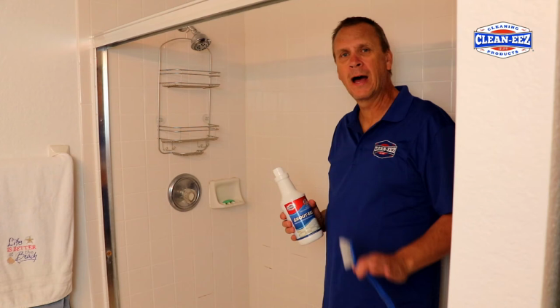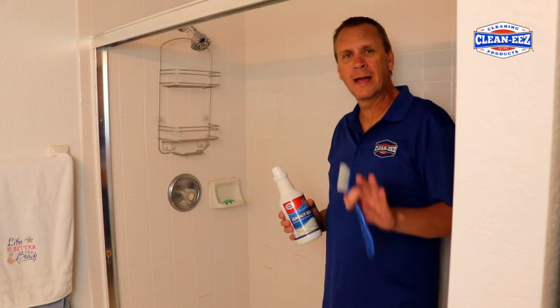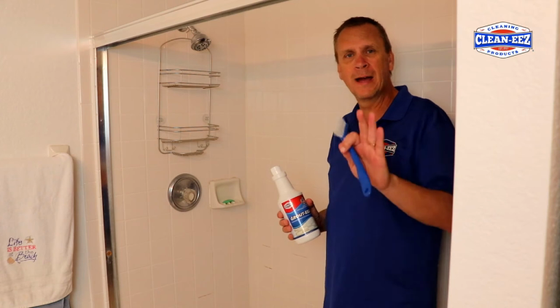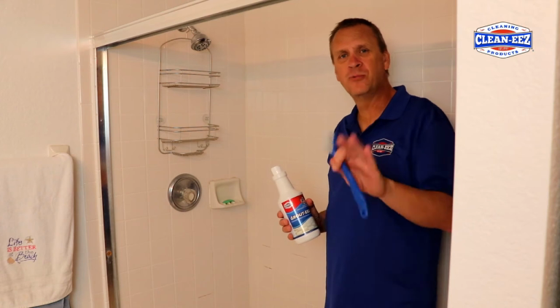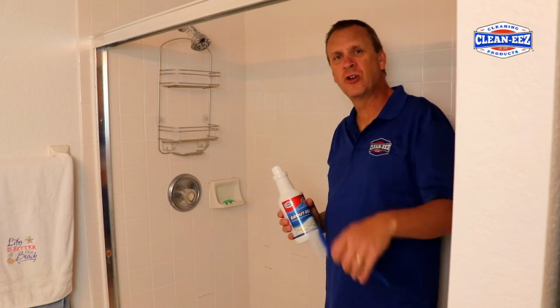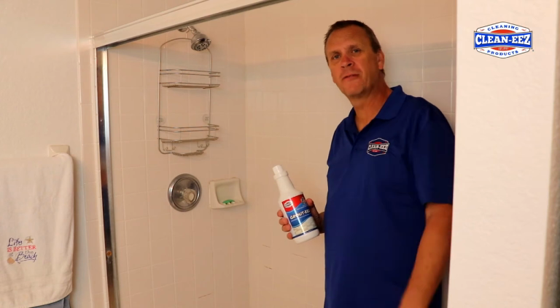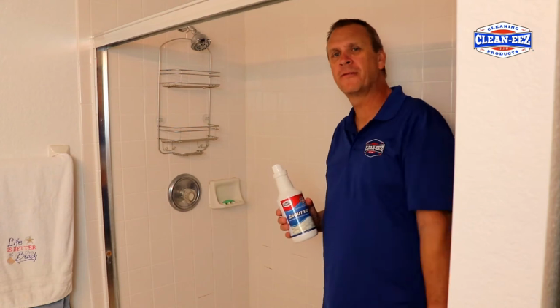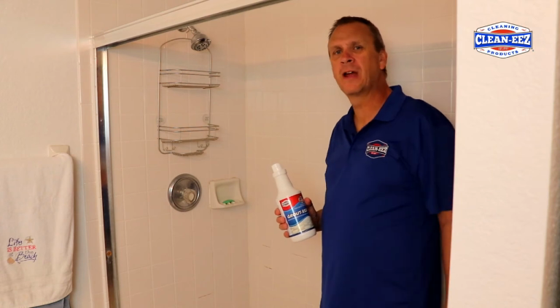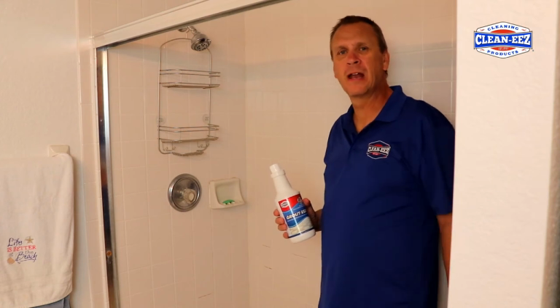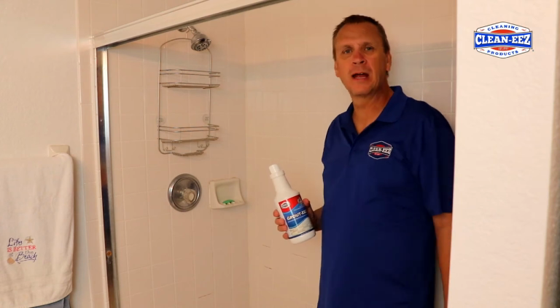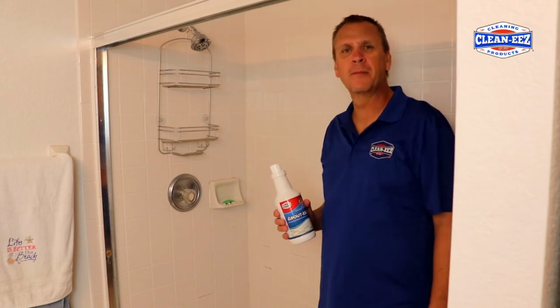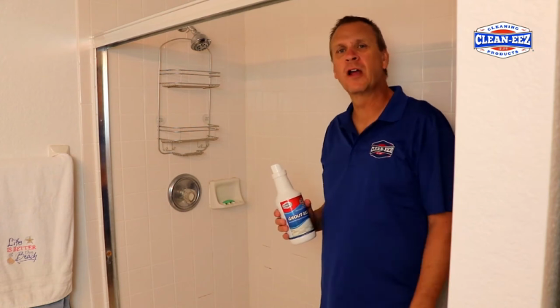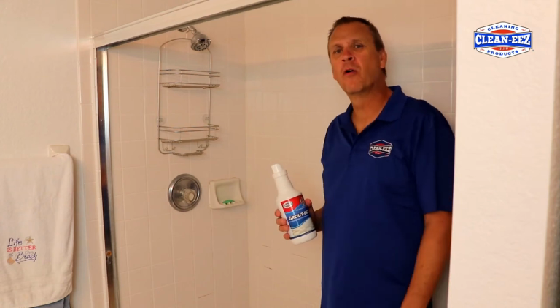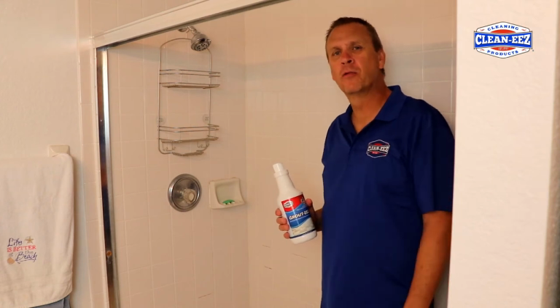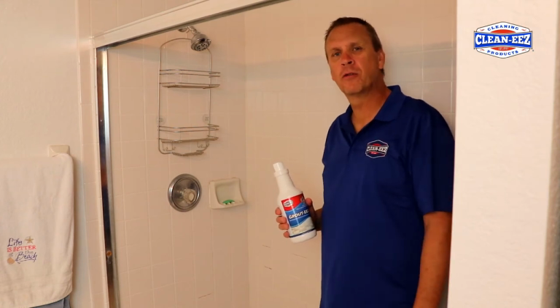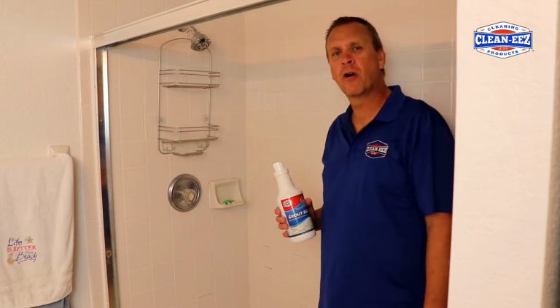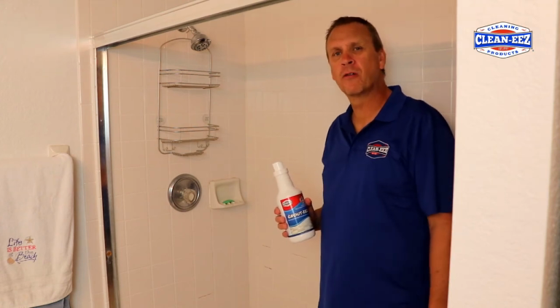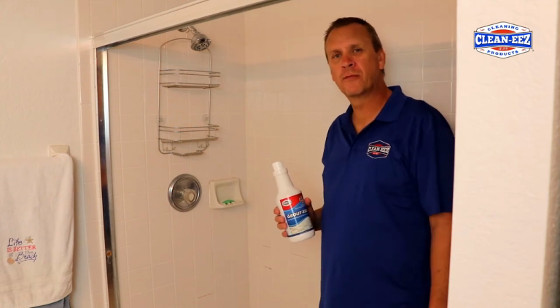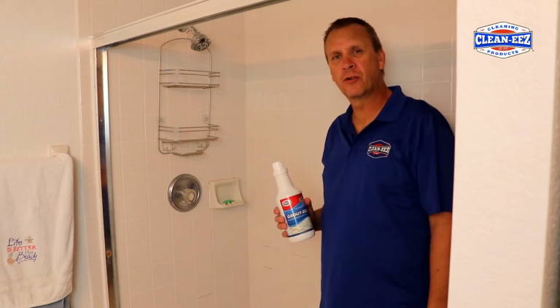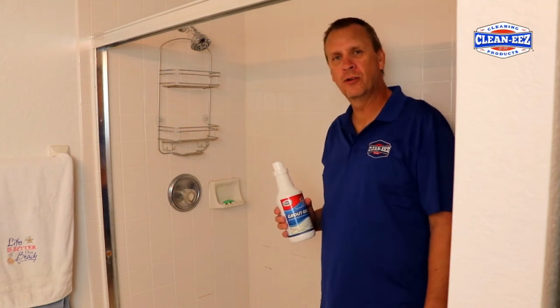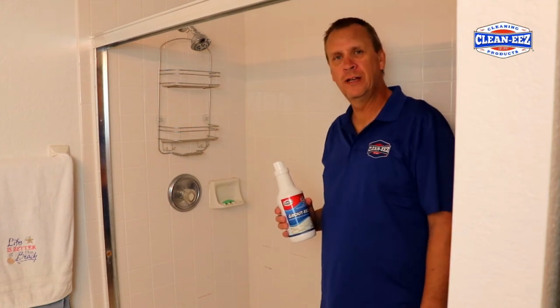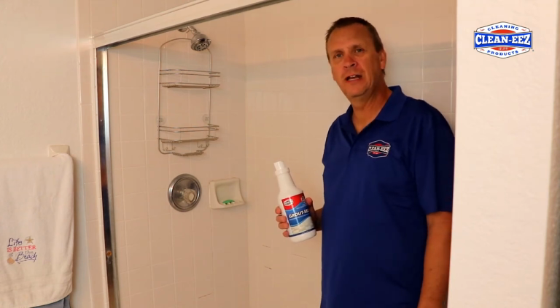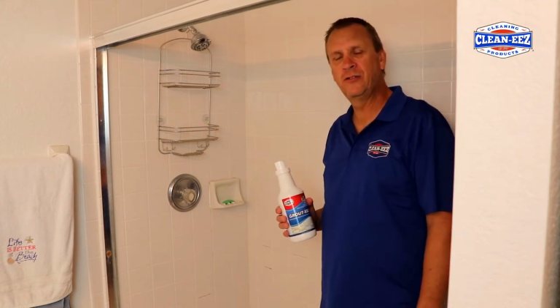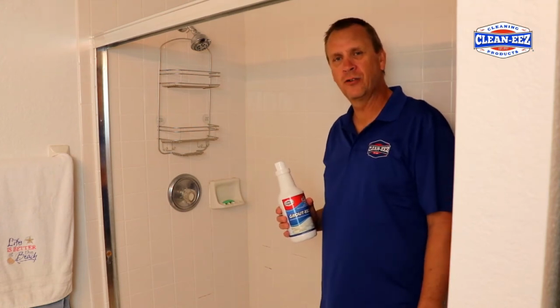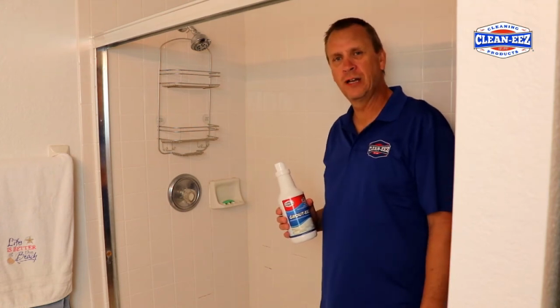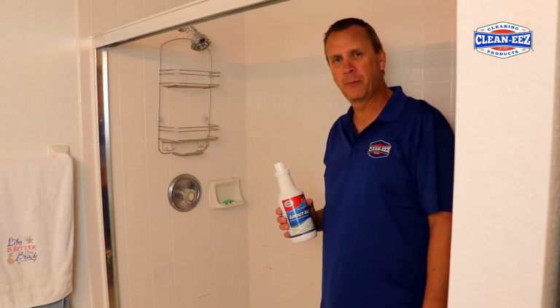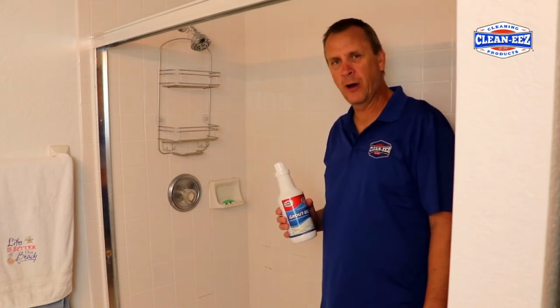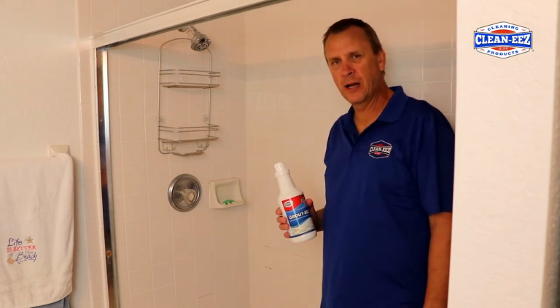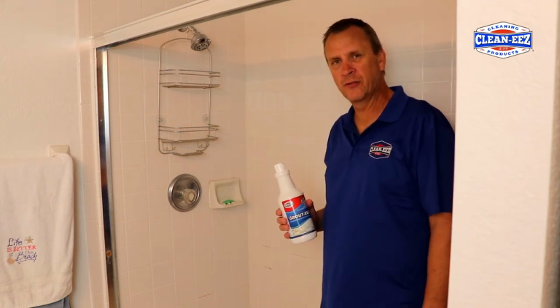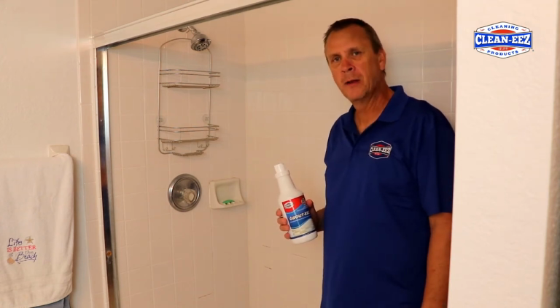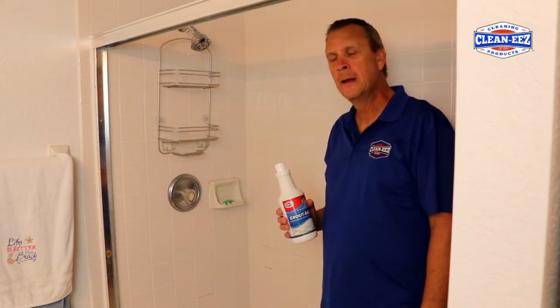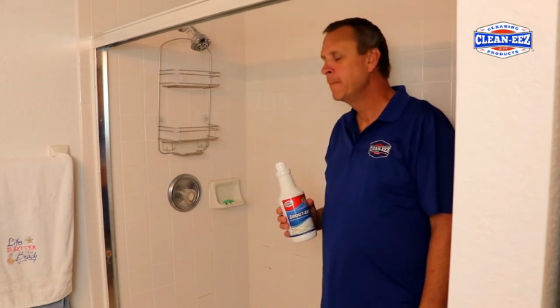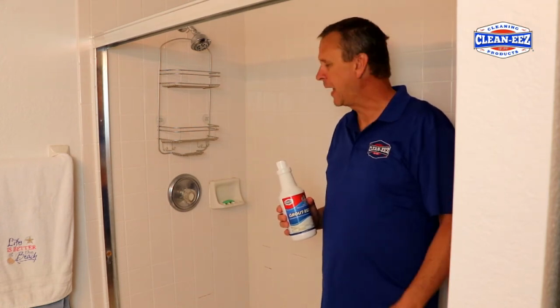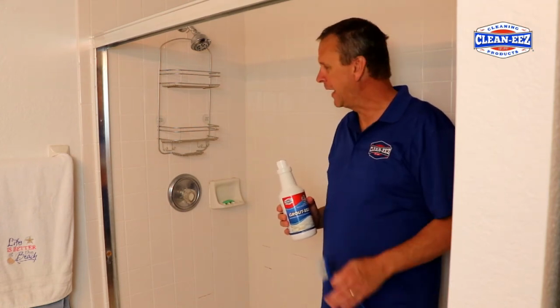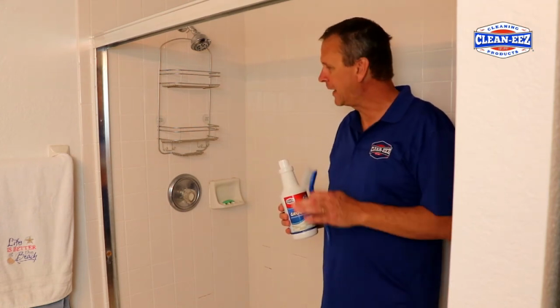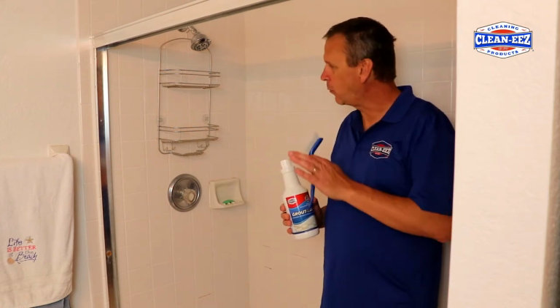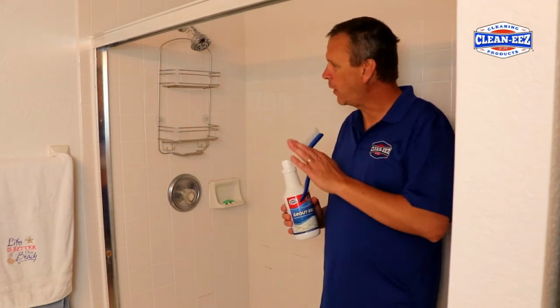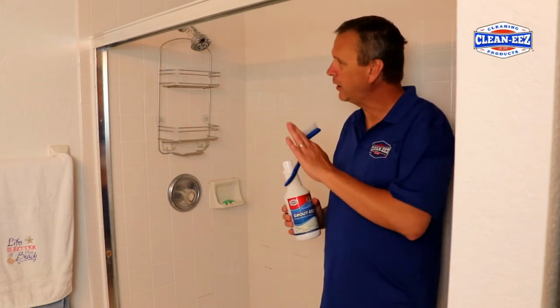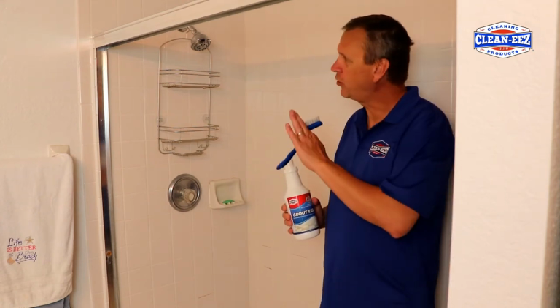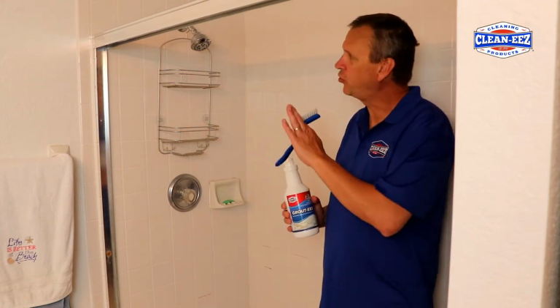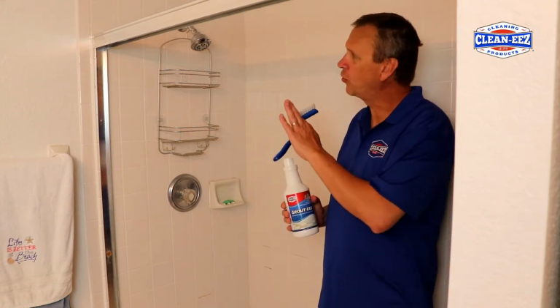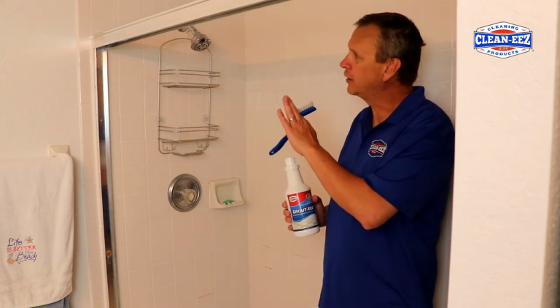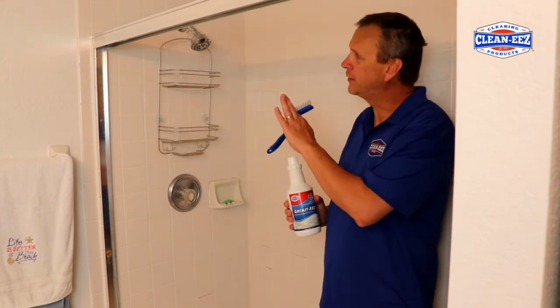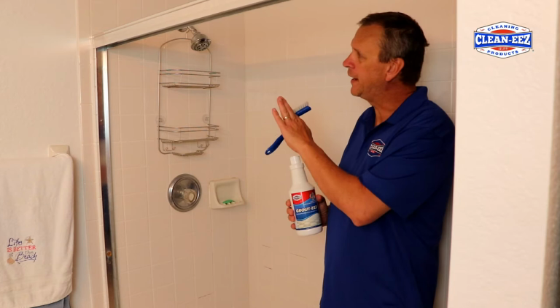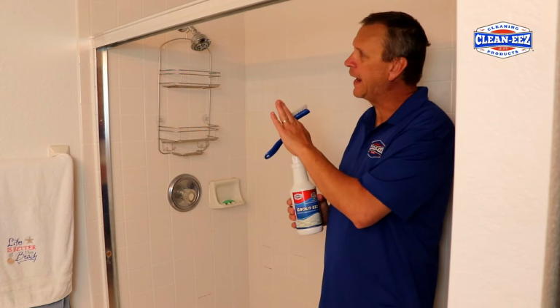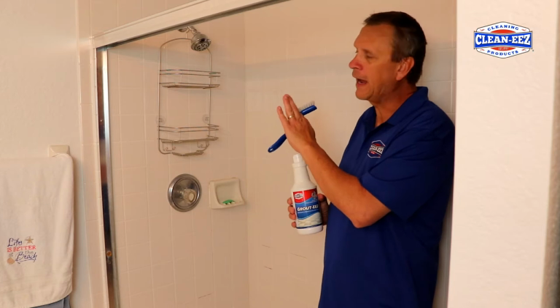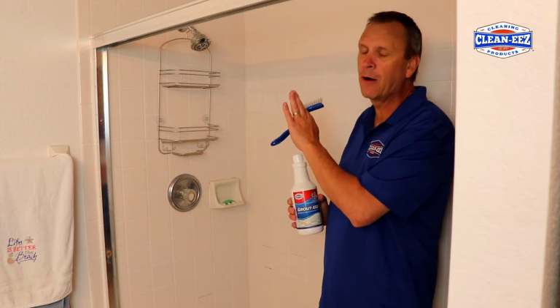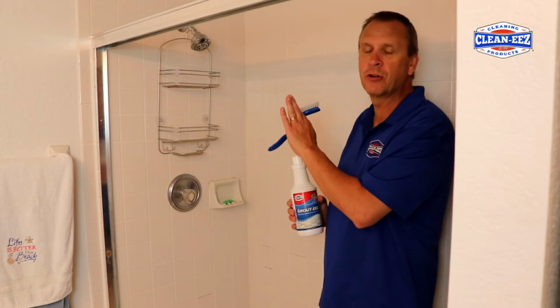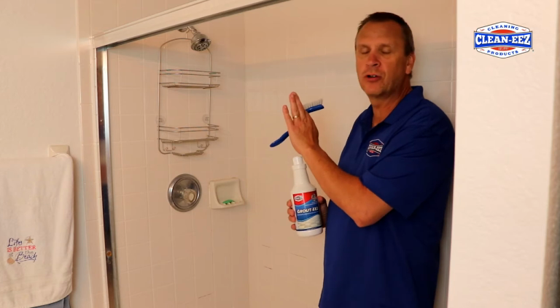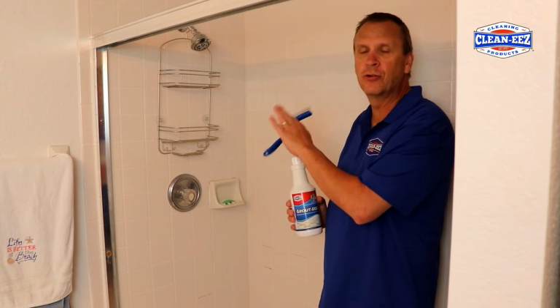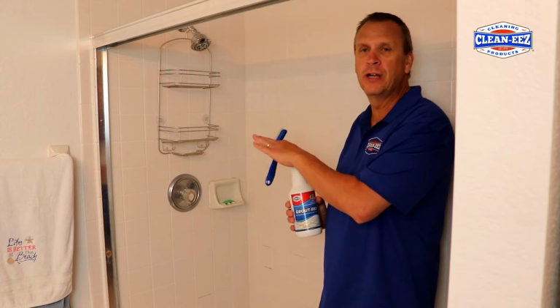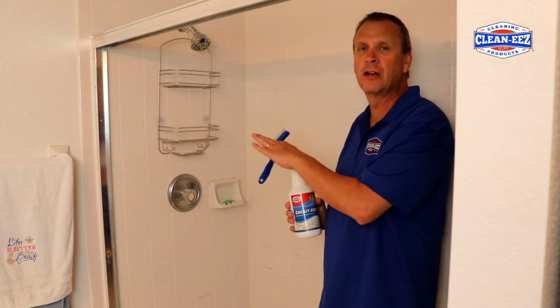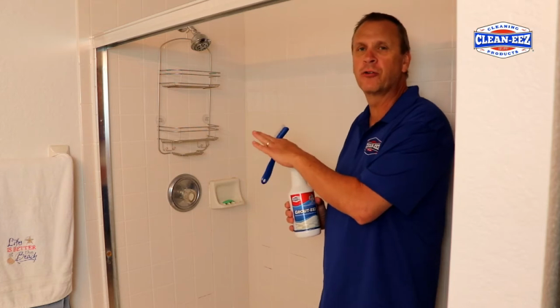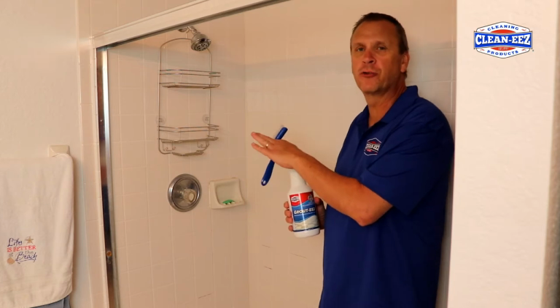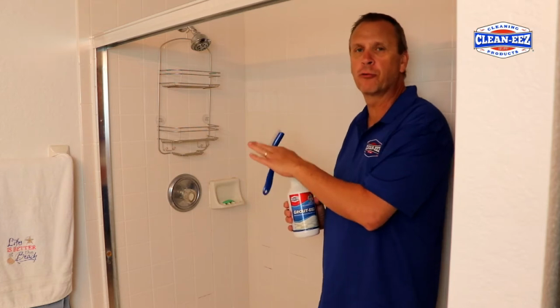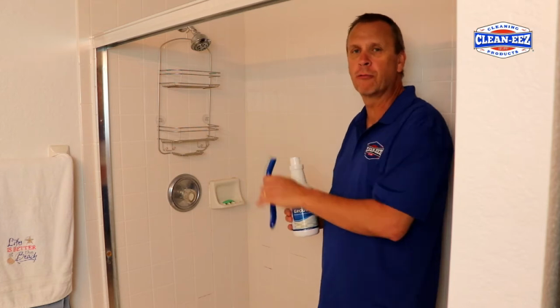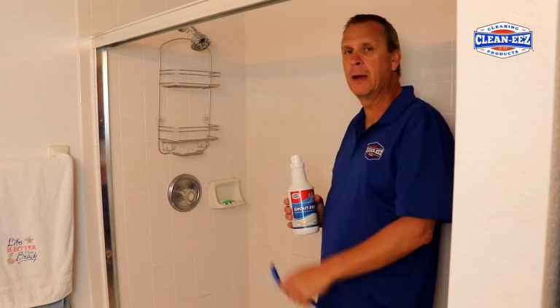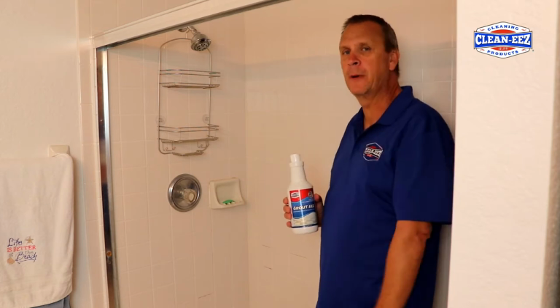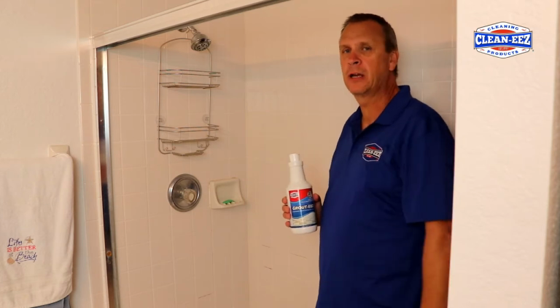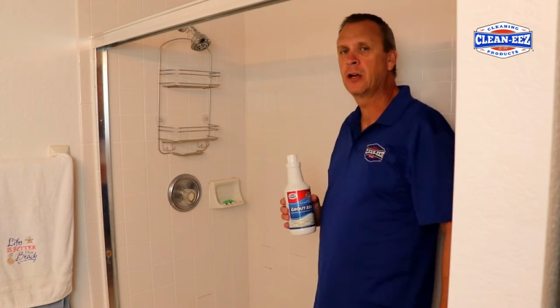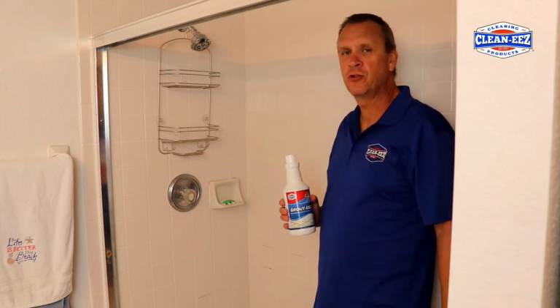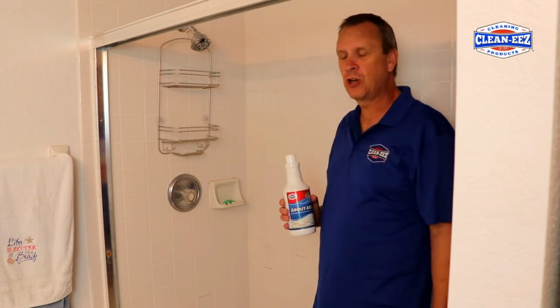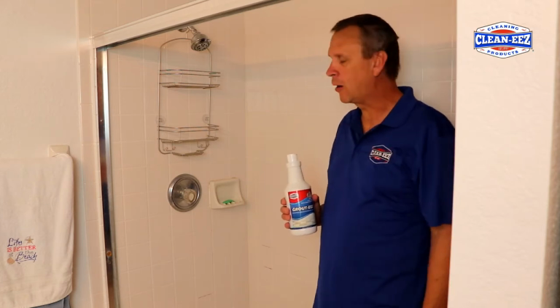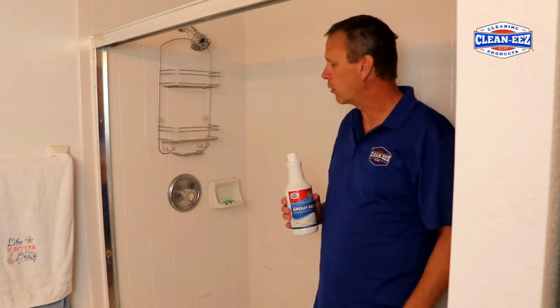Hi, I'm Jeff, and I am the owner of CleanEase Cleaning Products, and I wanted to show you today how to clean a ceramic shower.